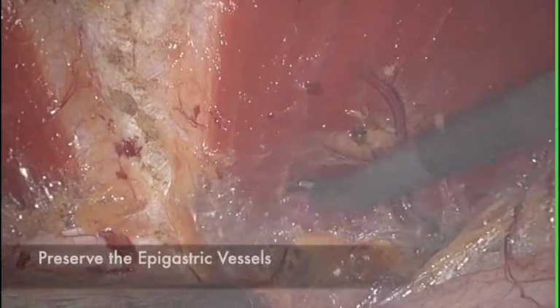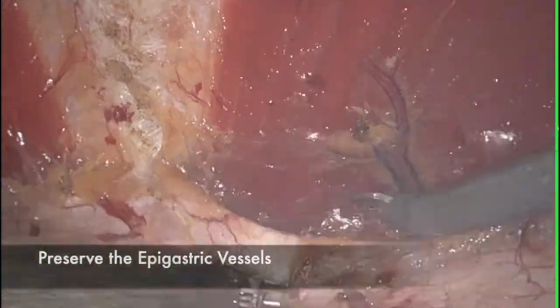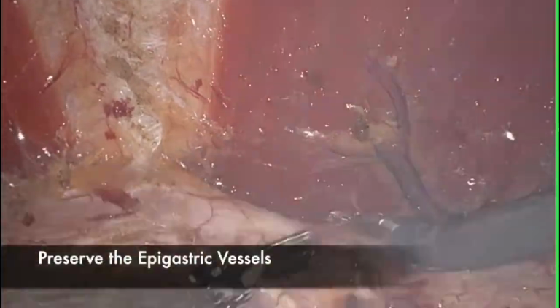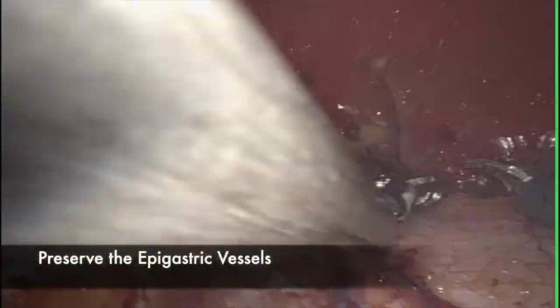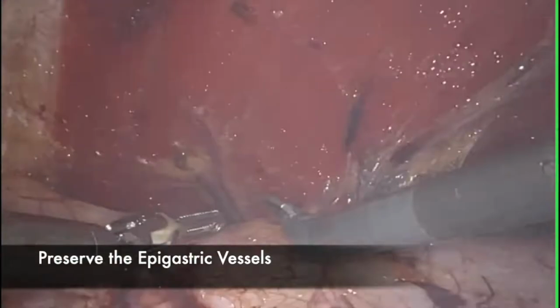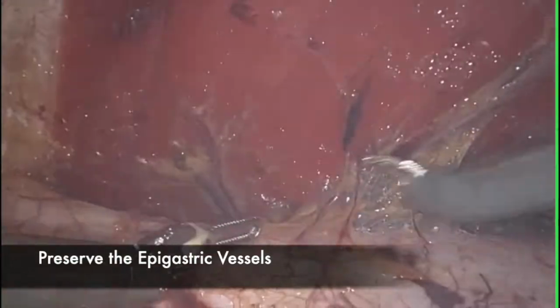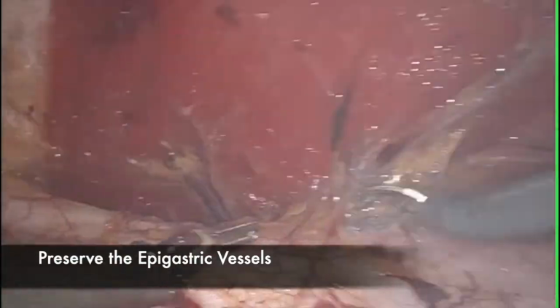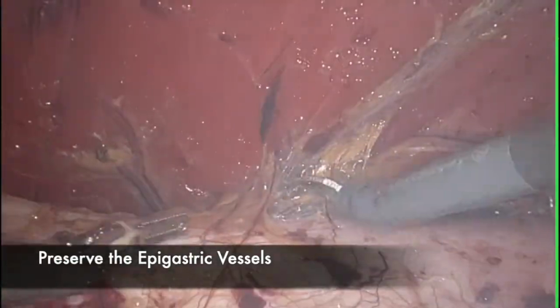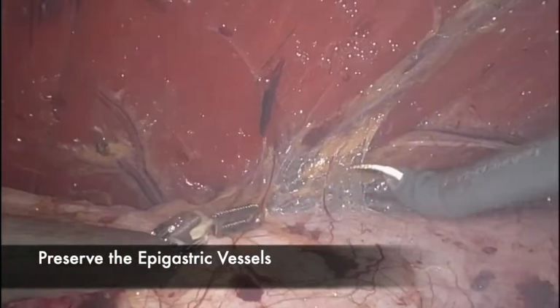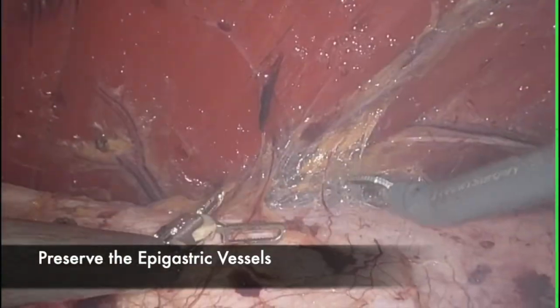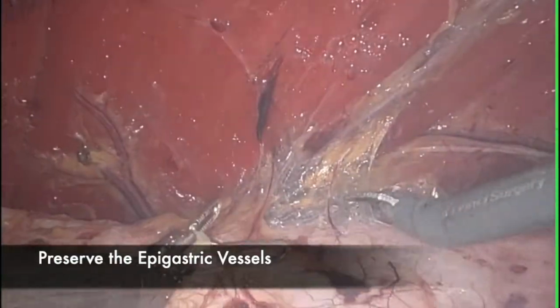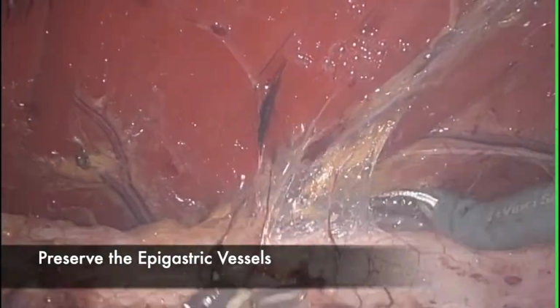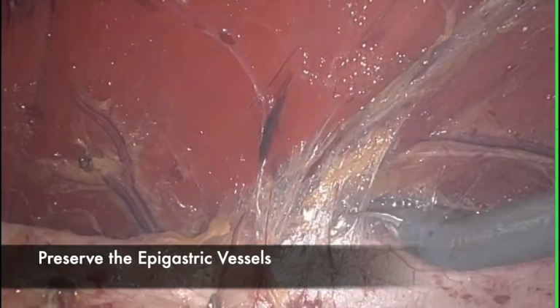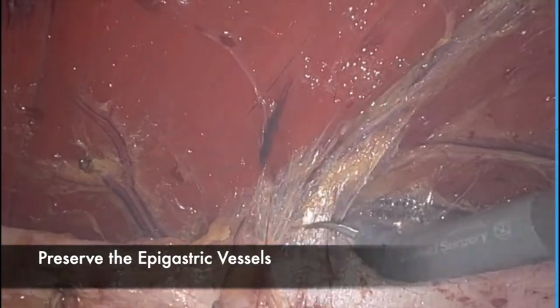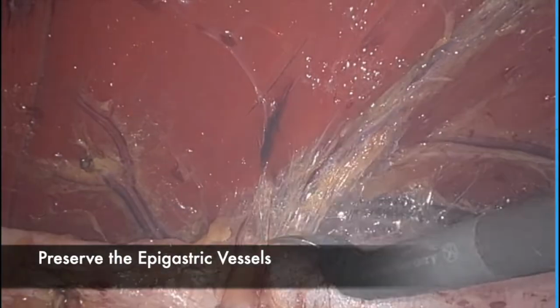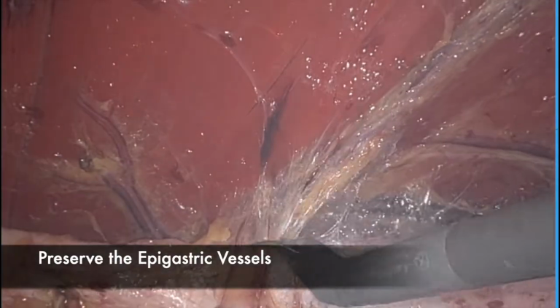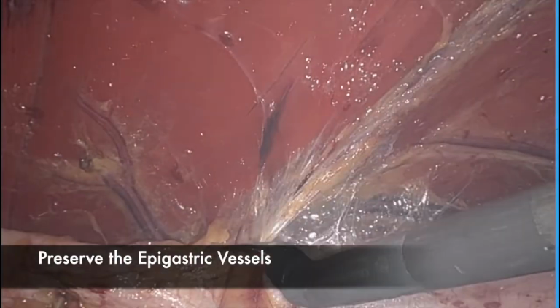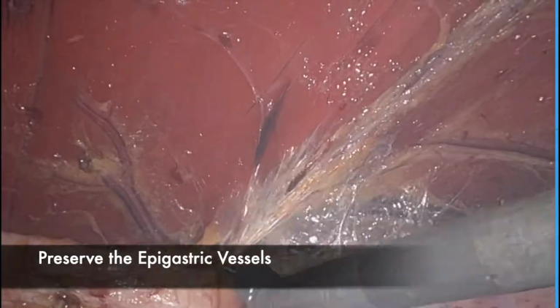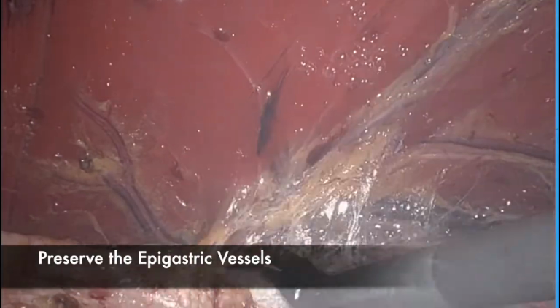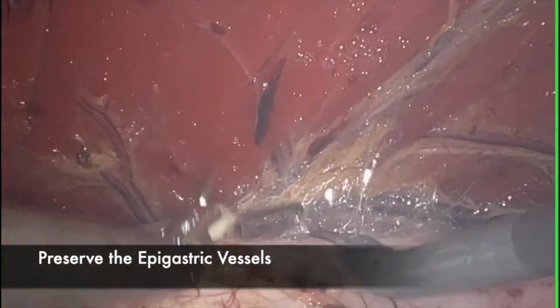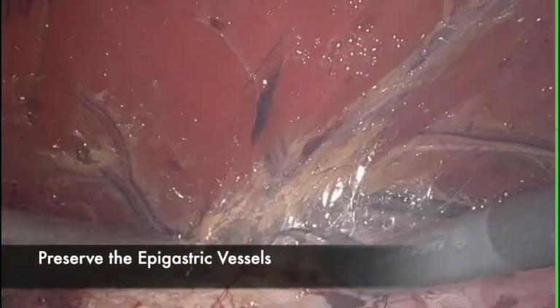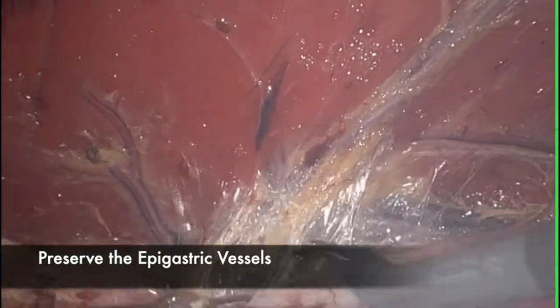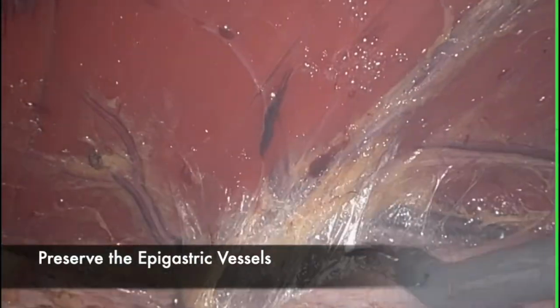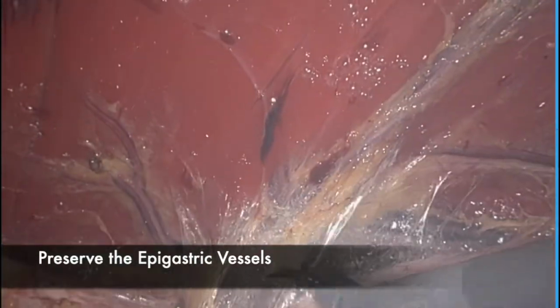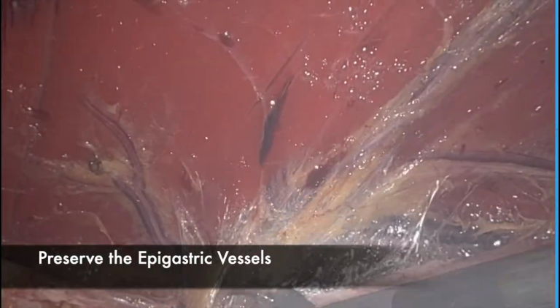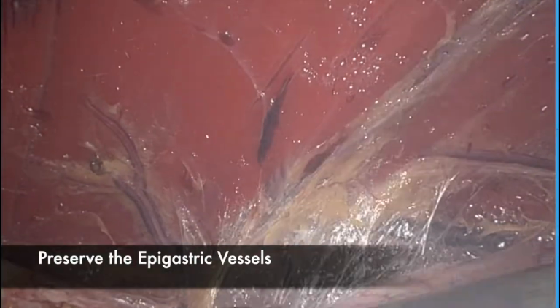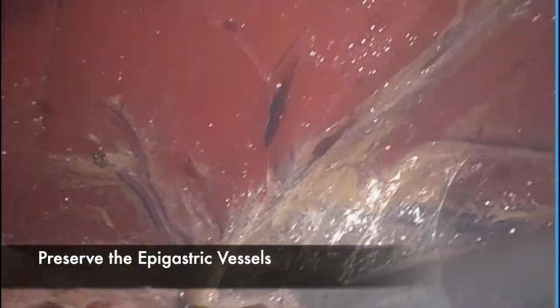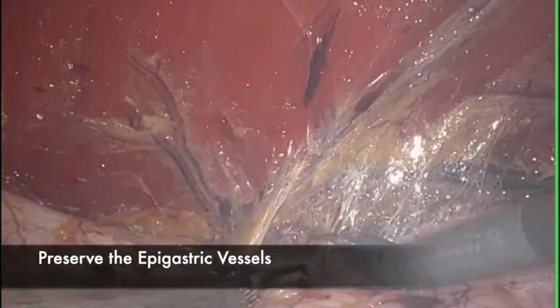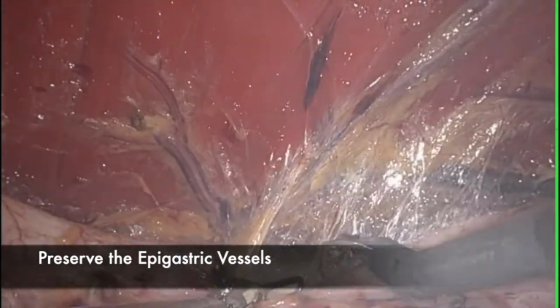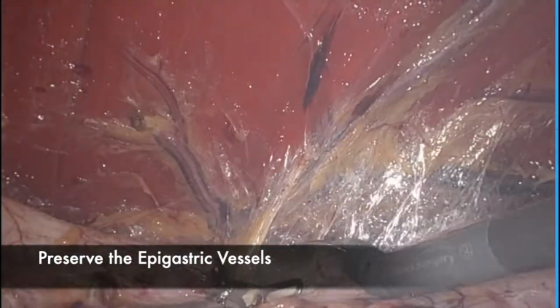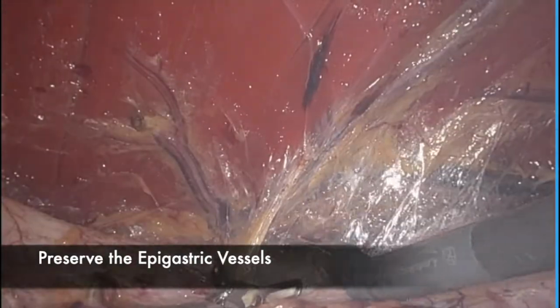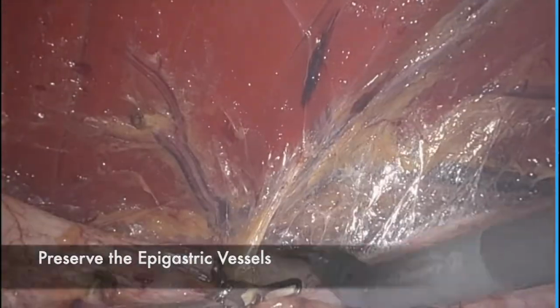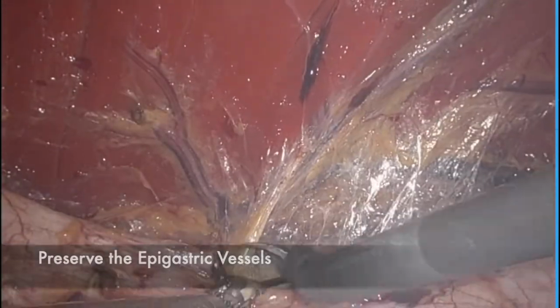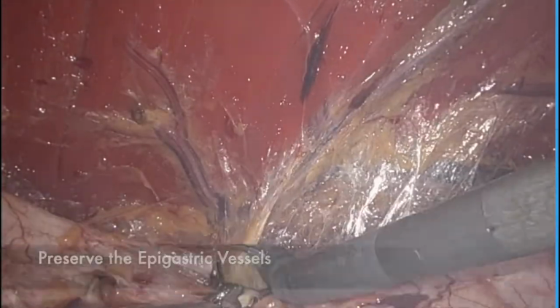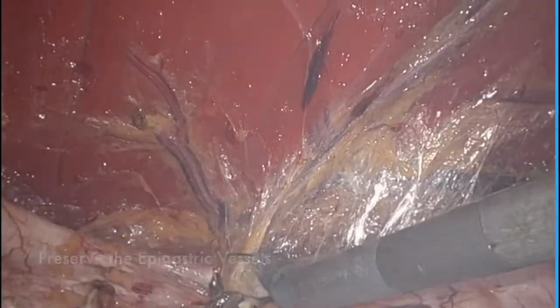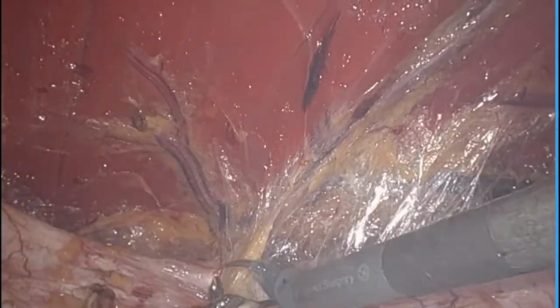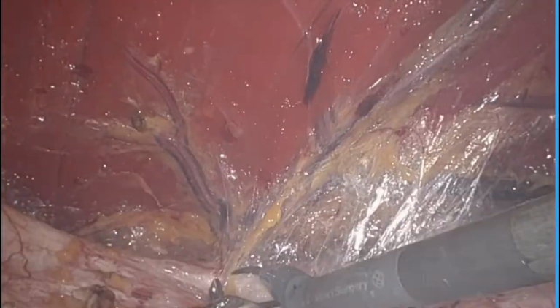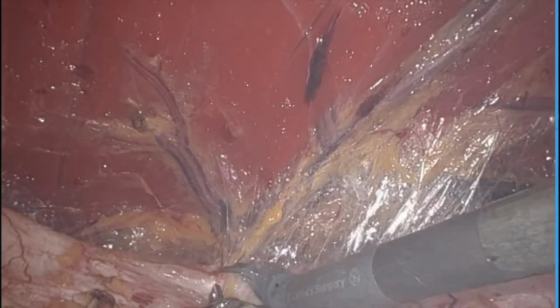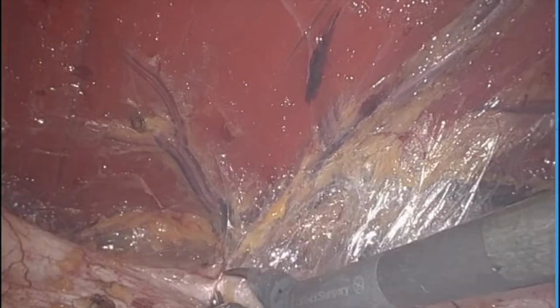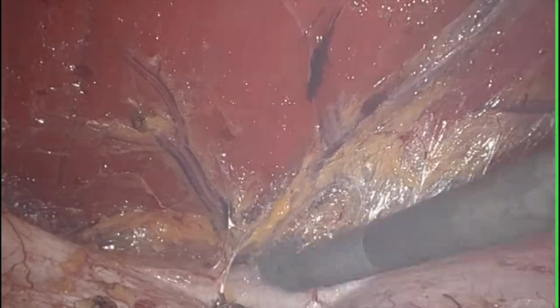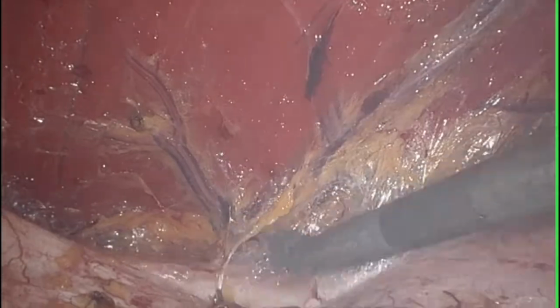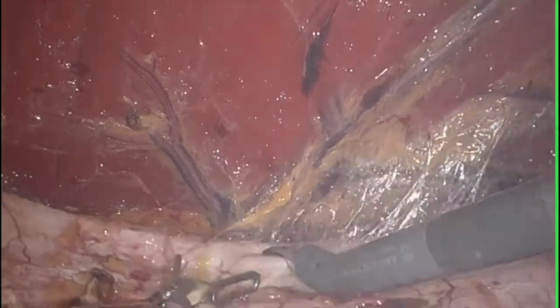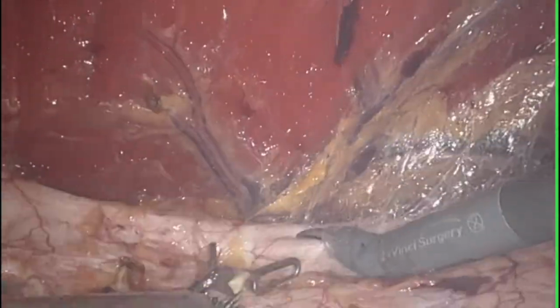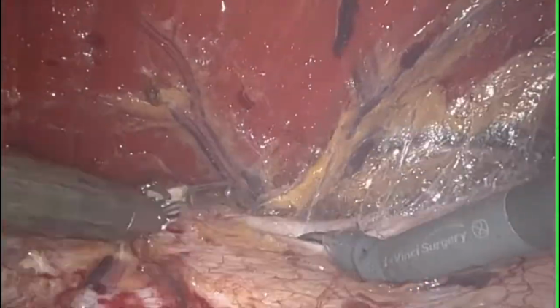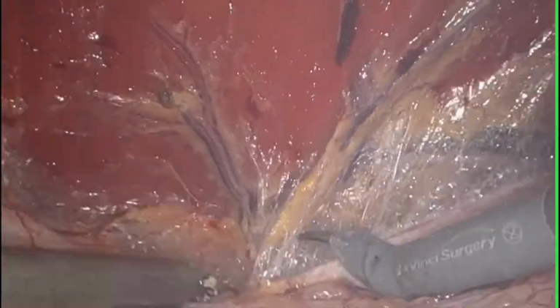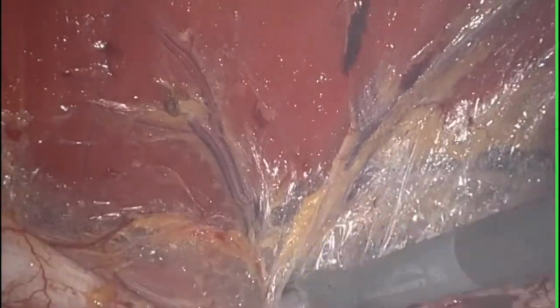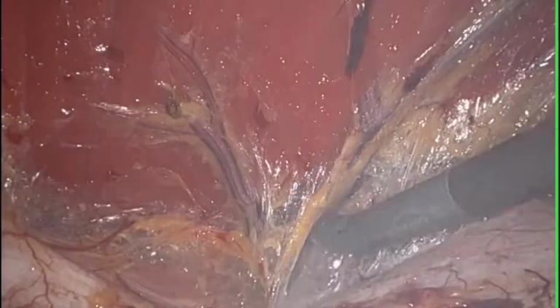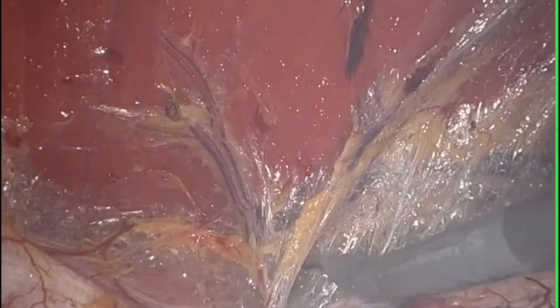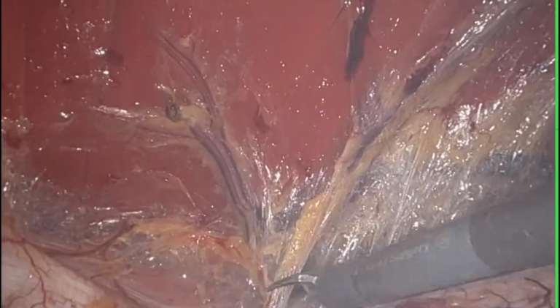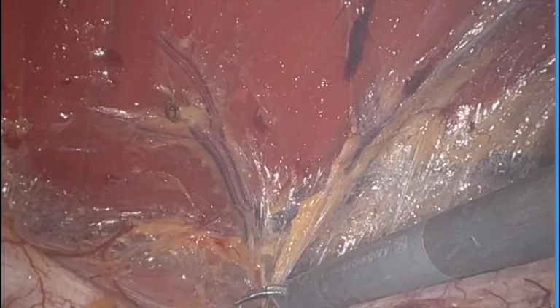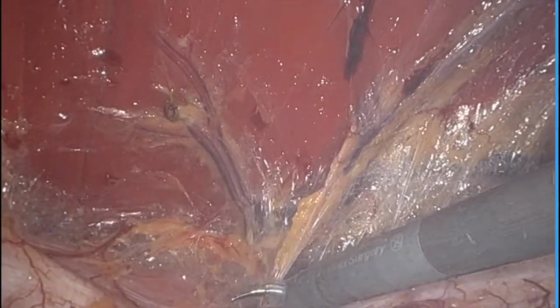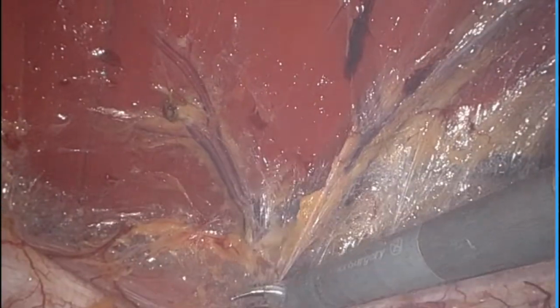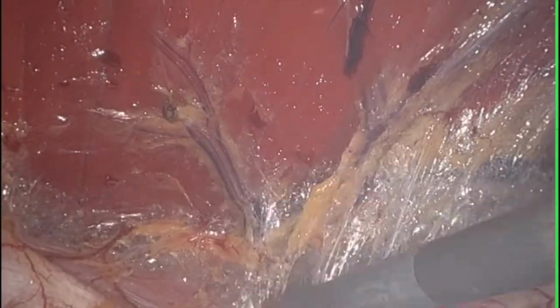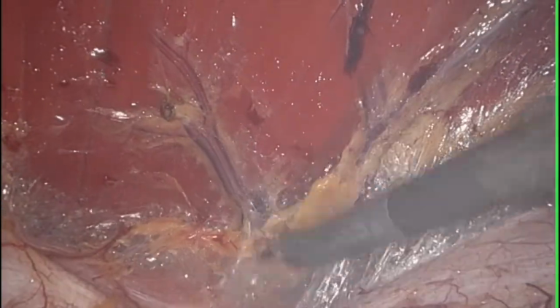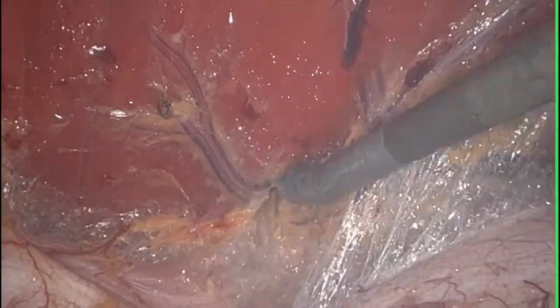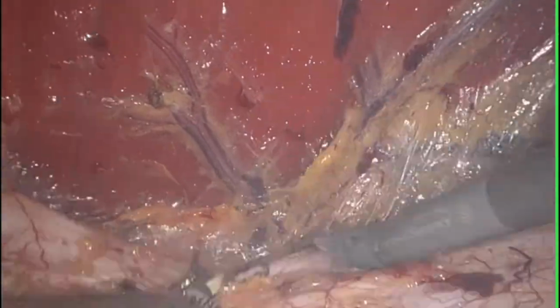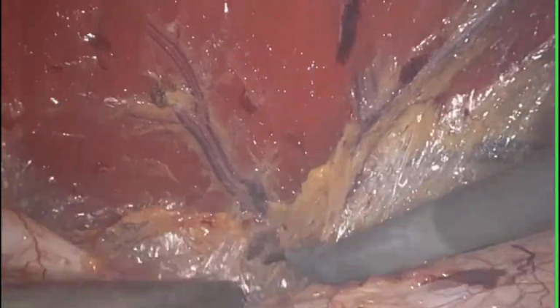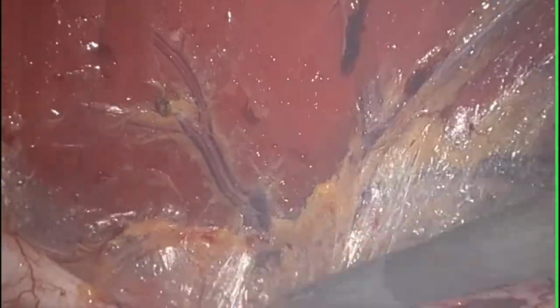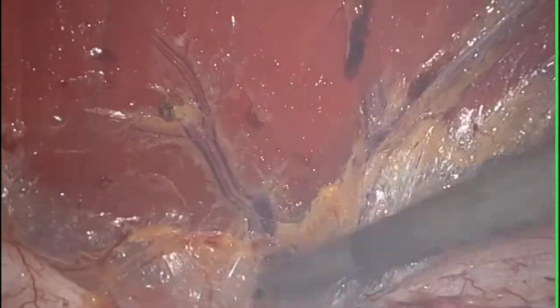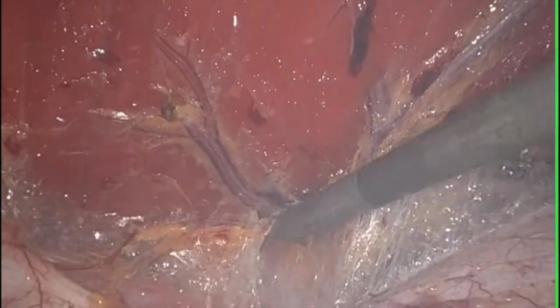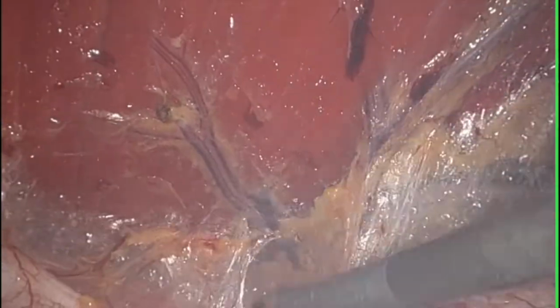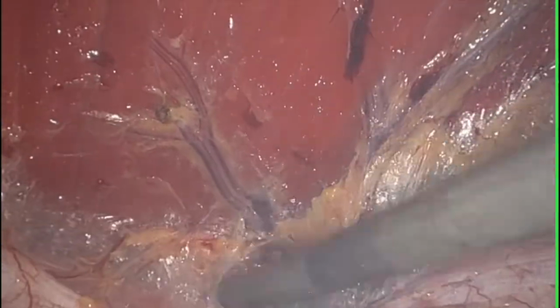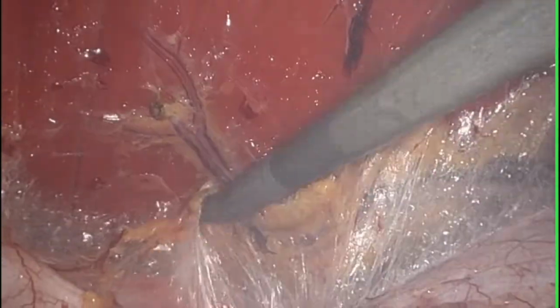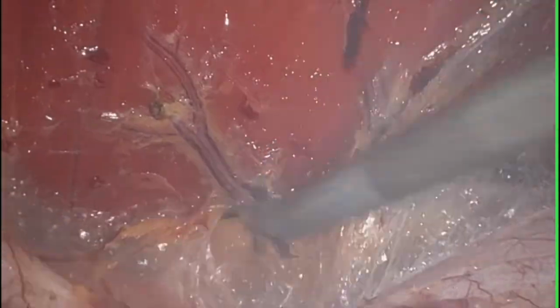As we come to the costal margin, the superior epigastric vessels will come into view and we want to make sure that we preserve these.